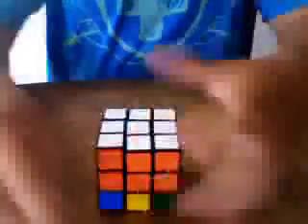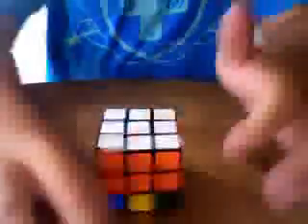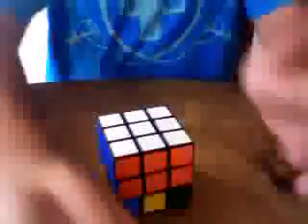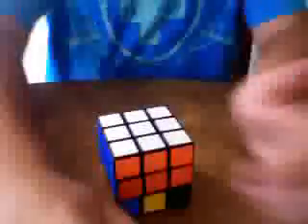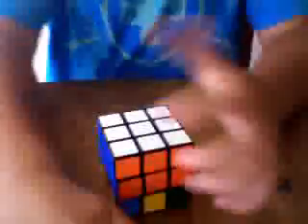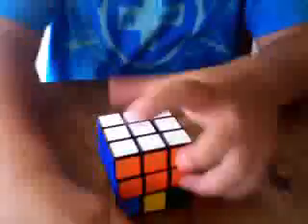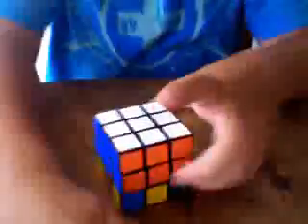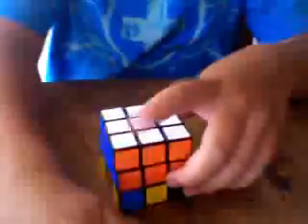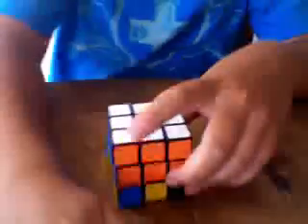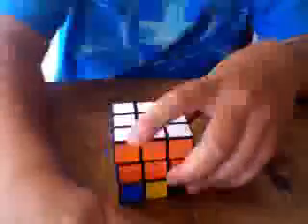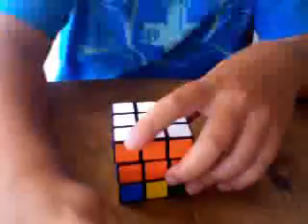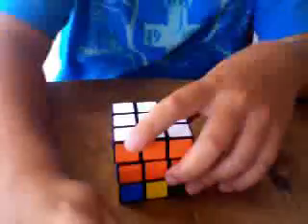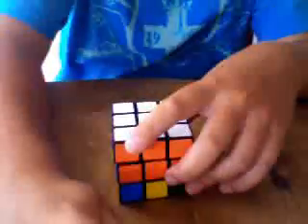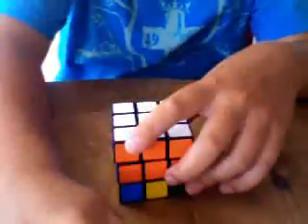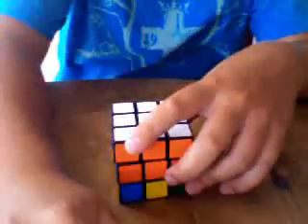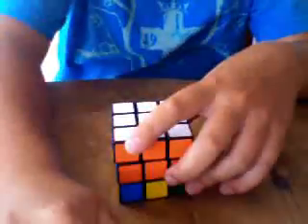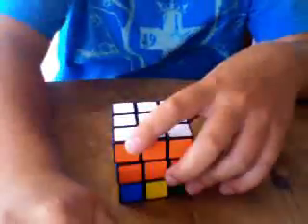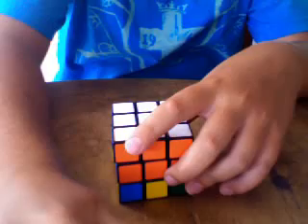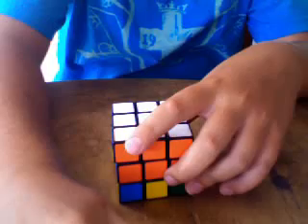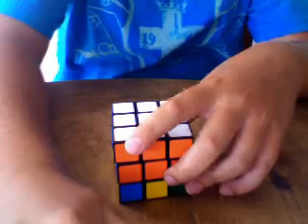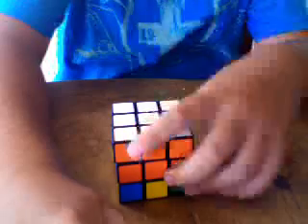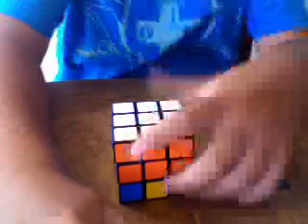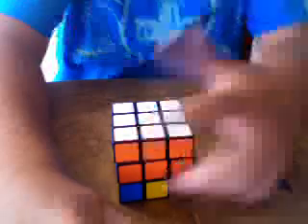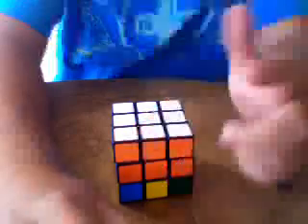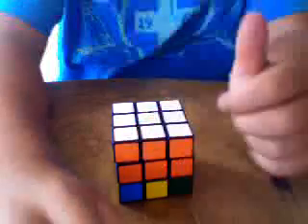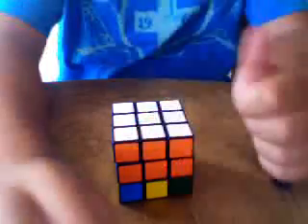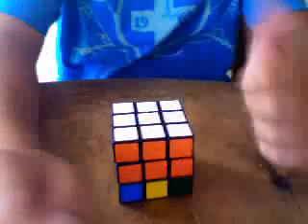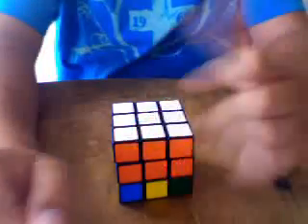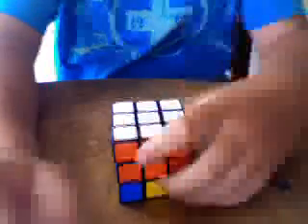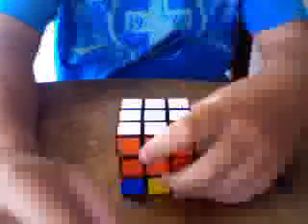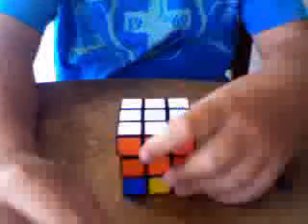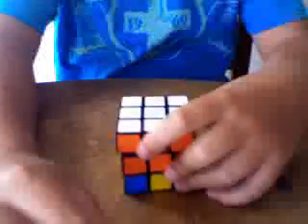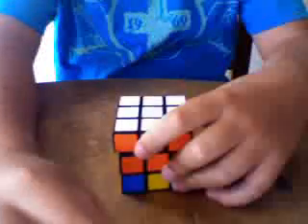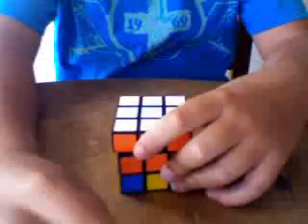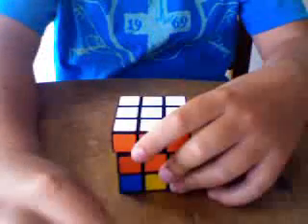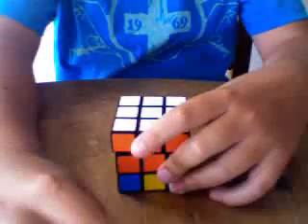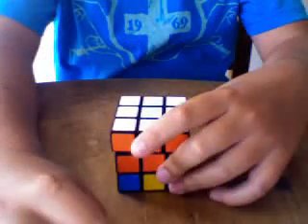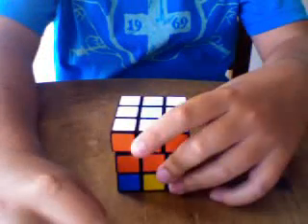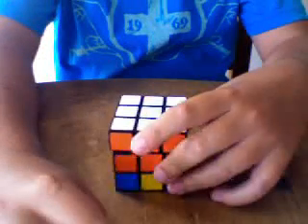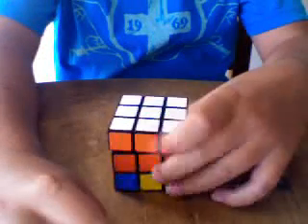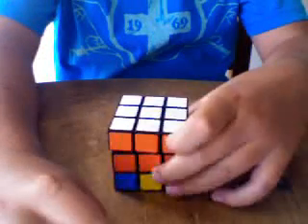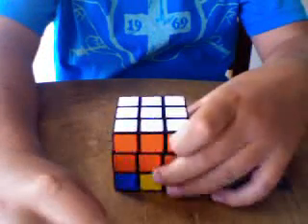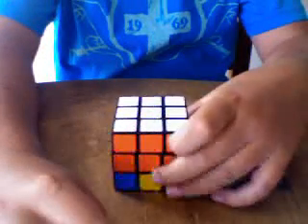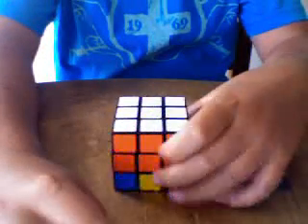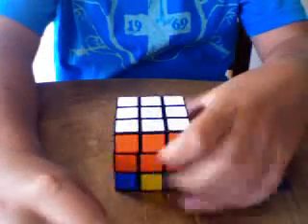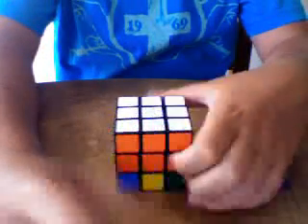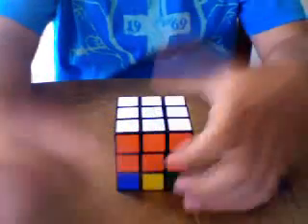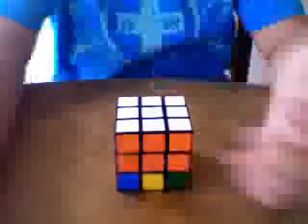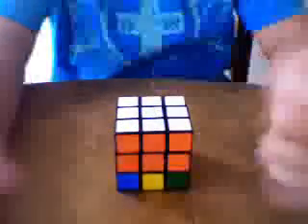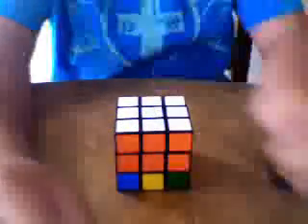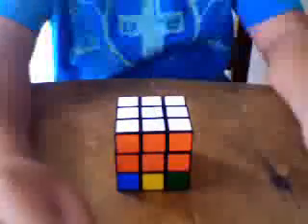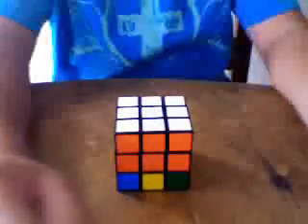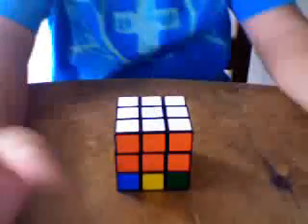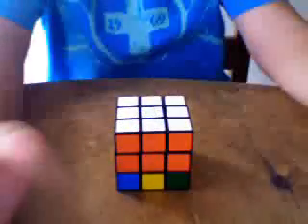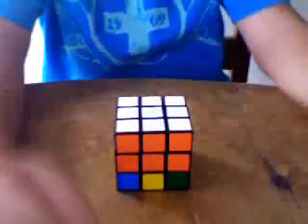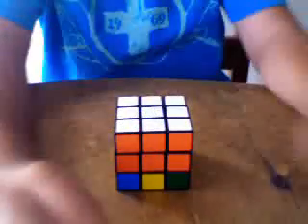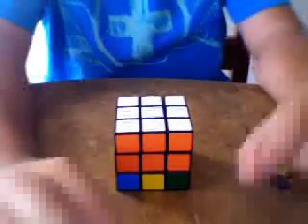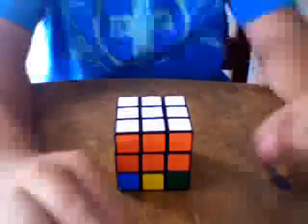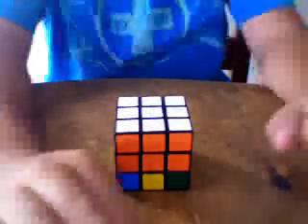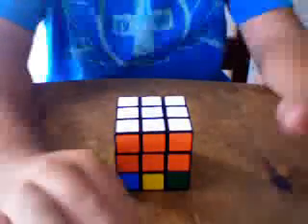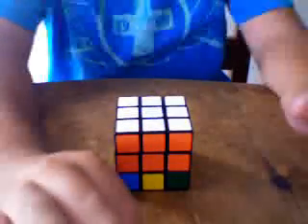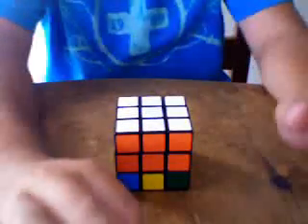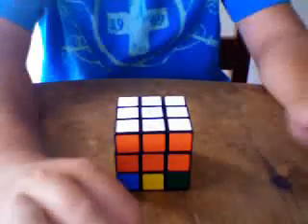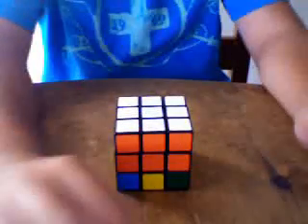Resume to part one of learning the 3x3 Rubik's Cube, or the original Rubik's Cube. Bye.